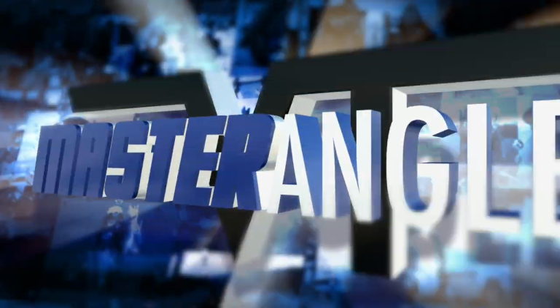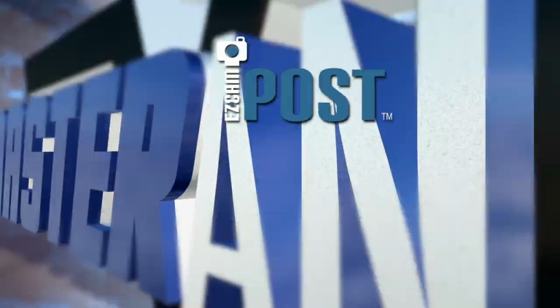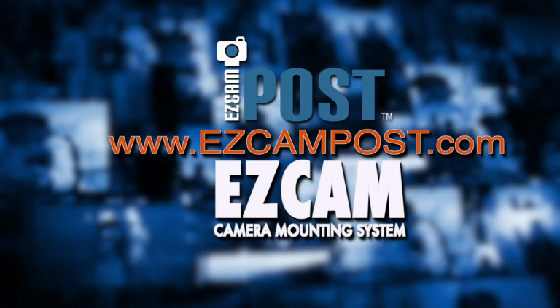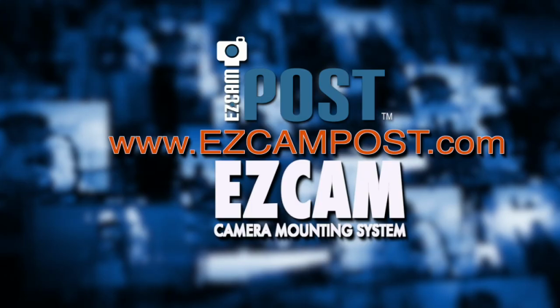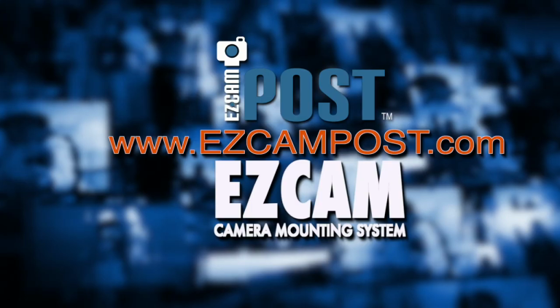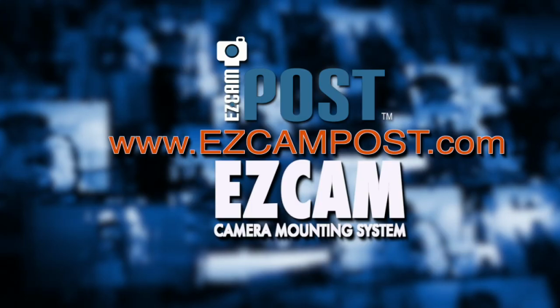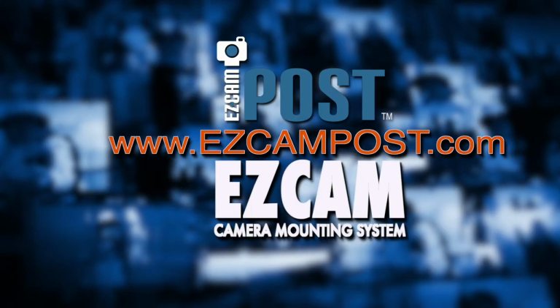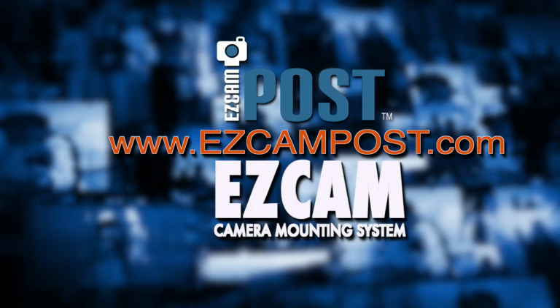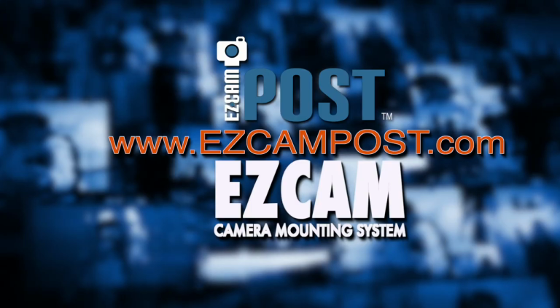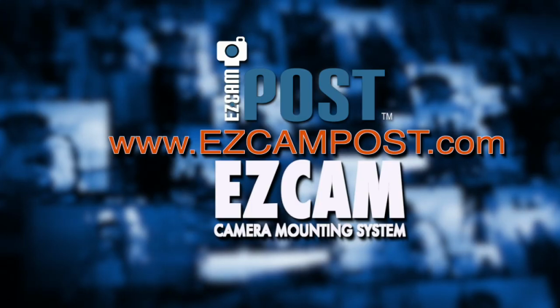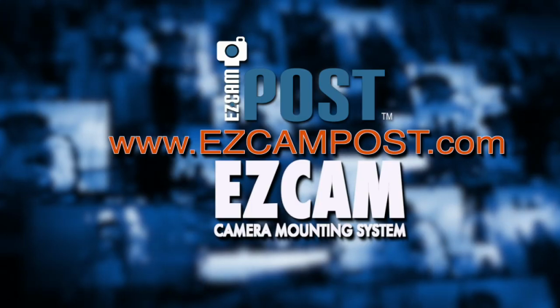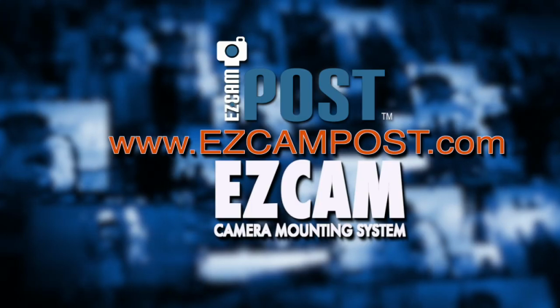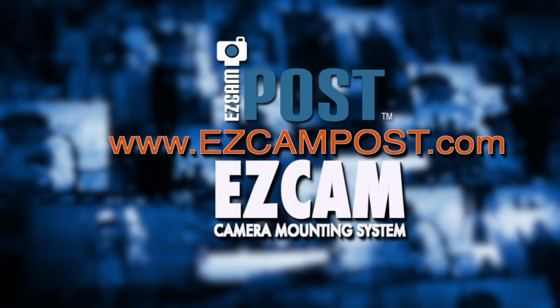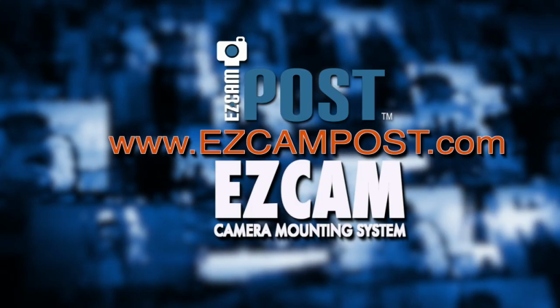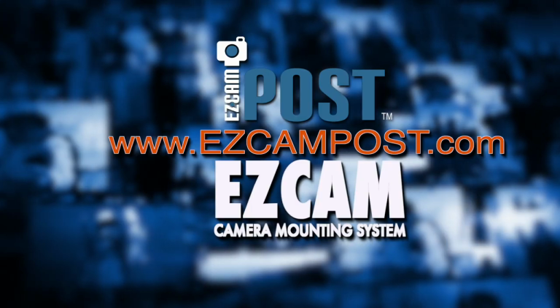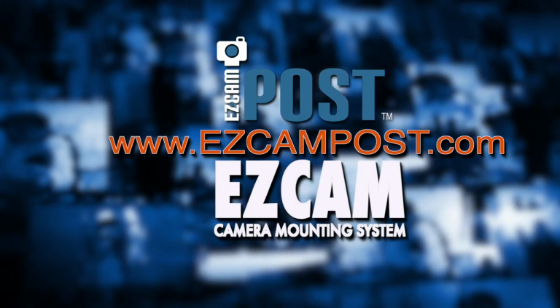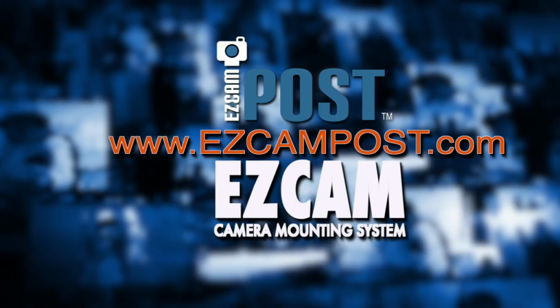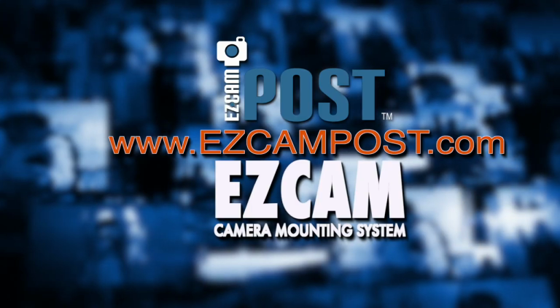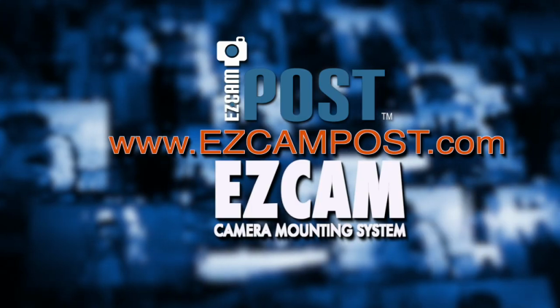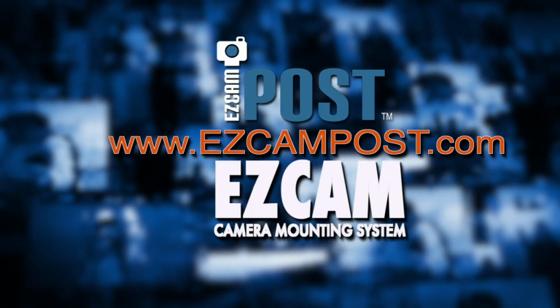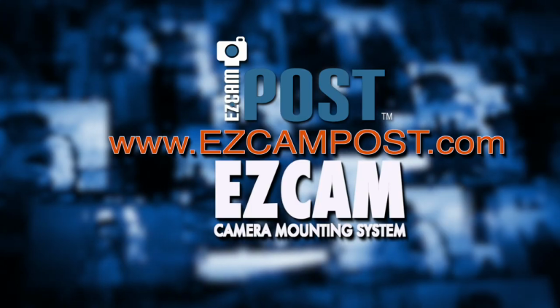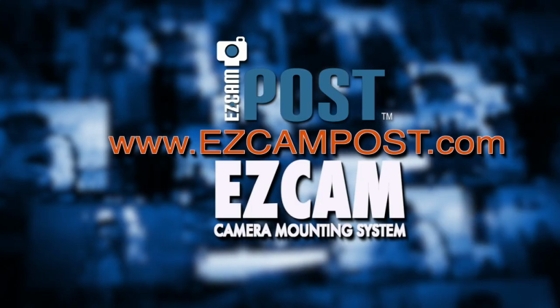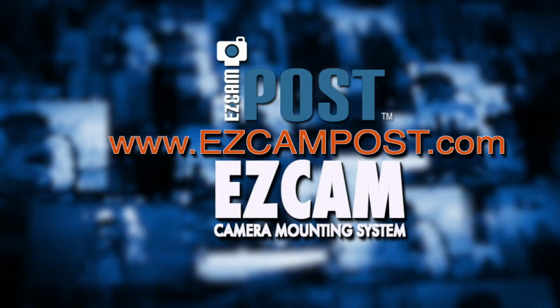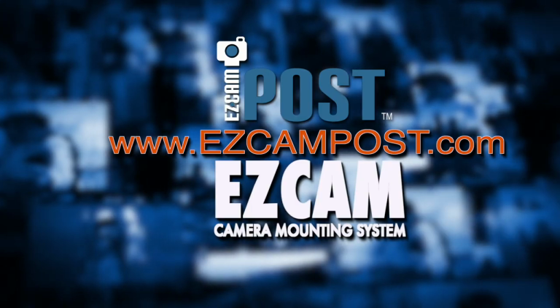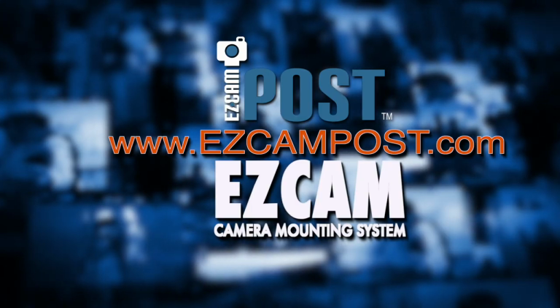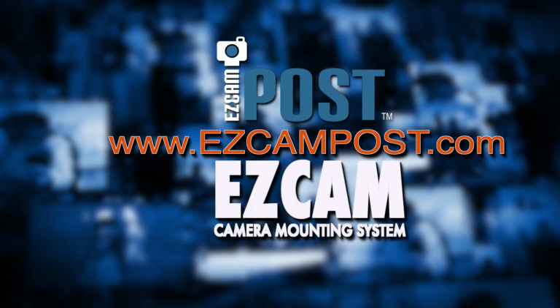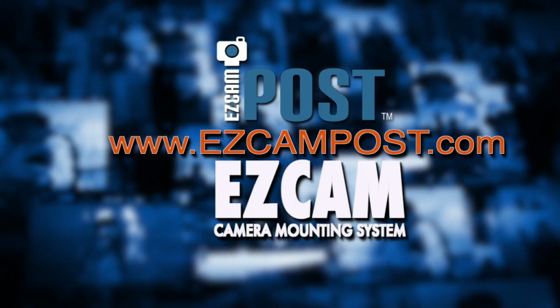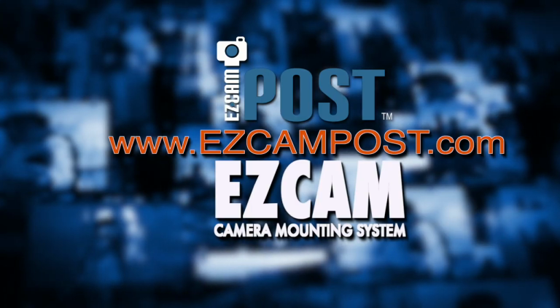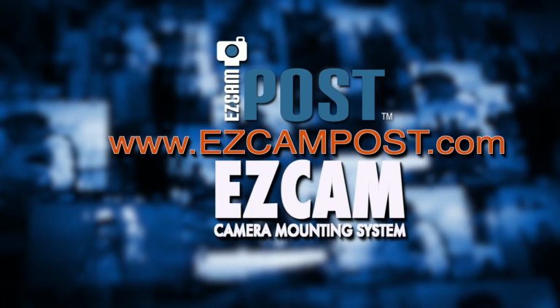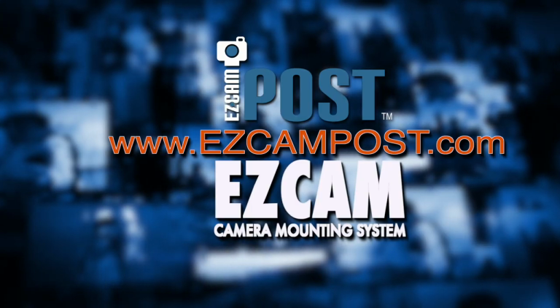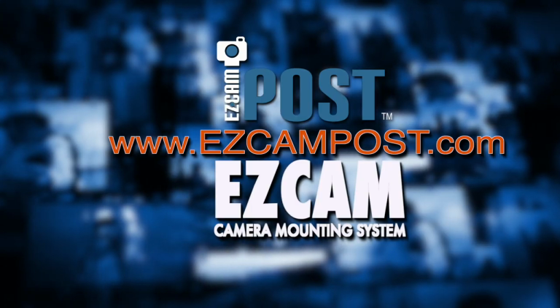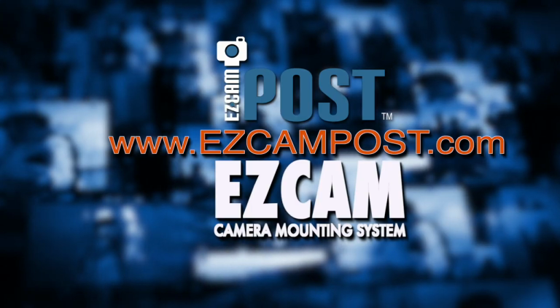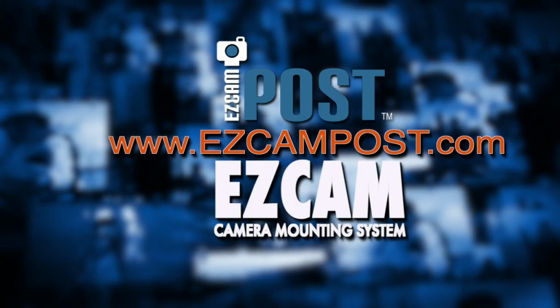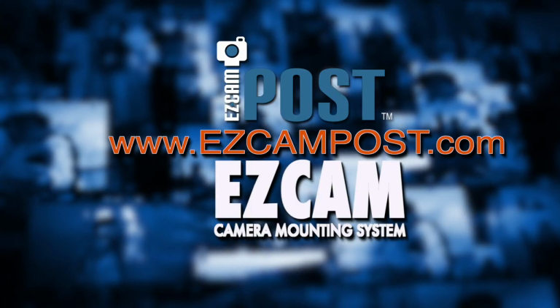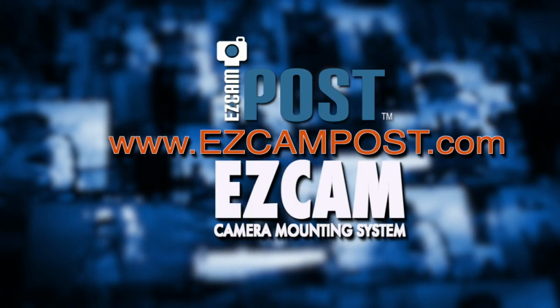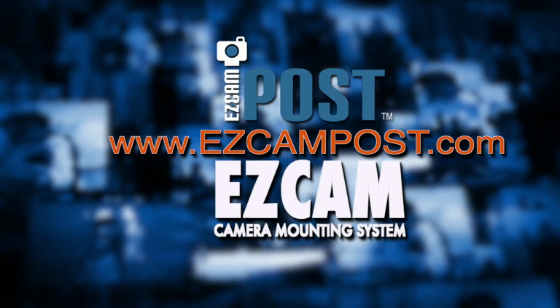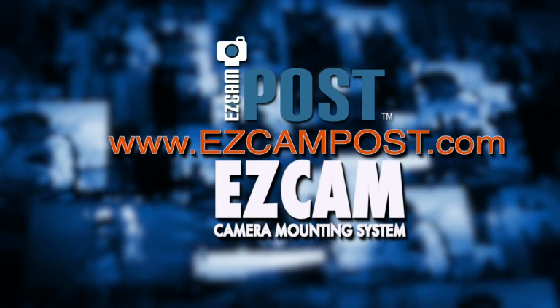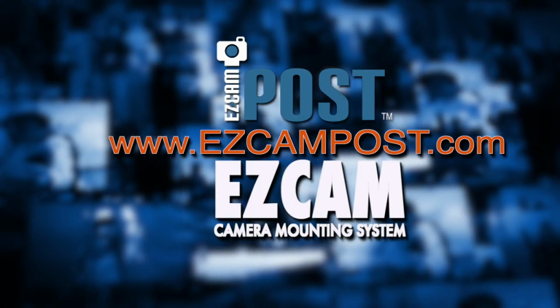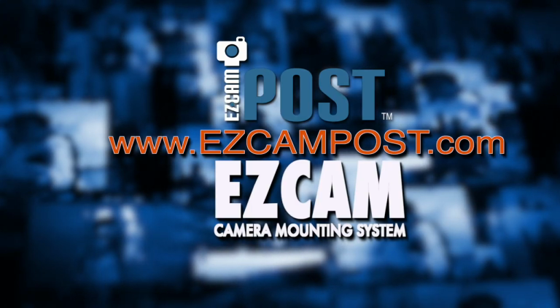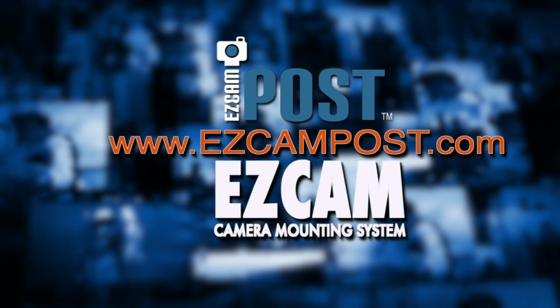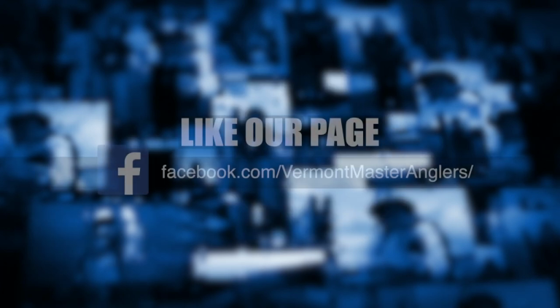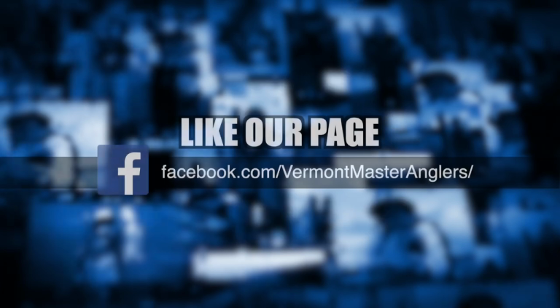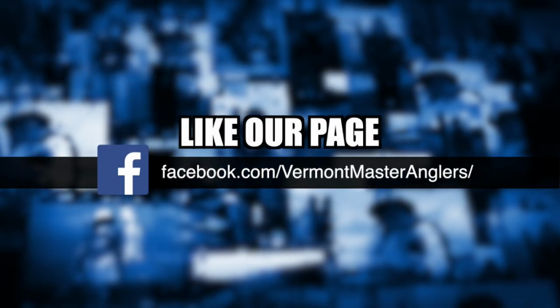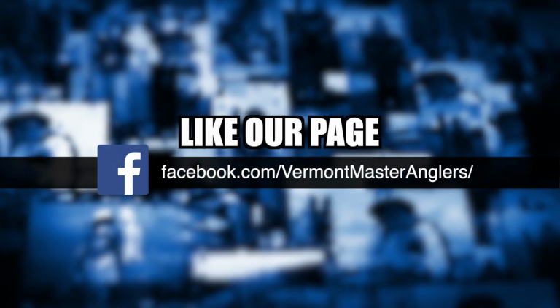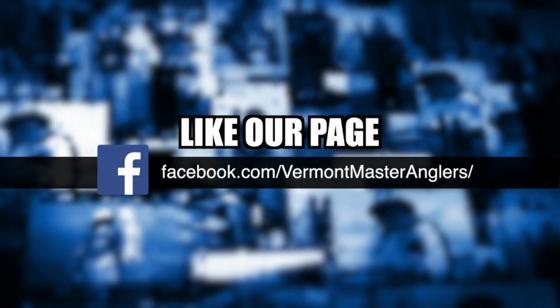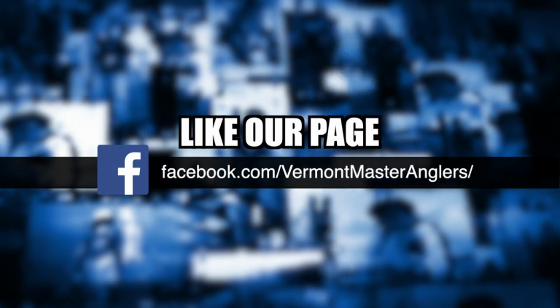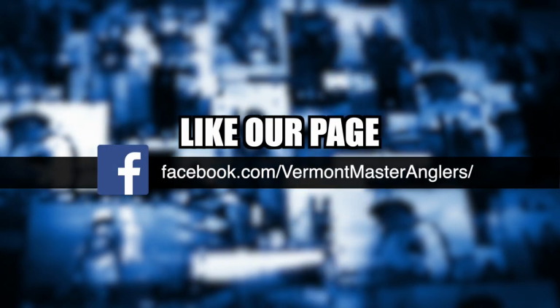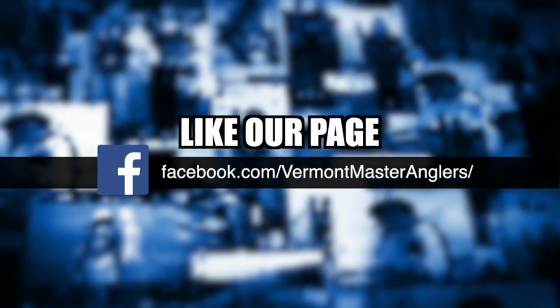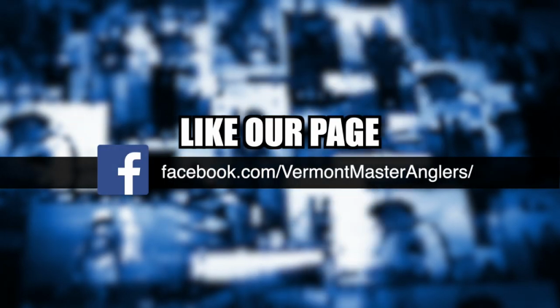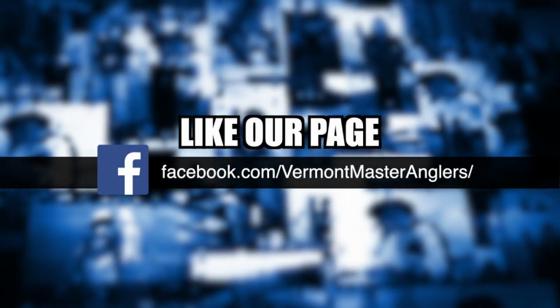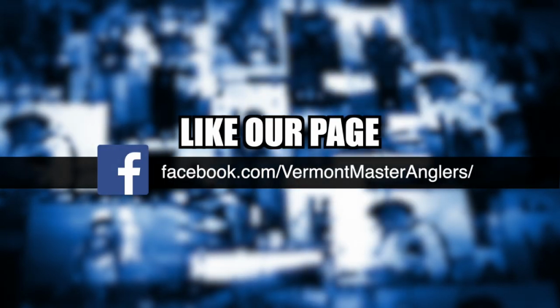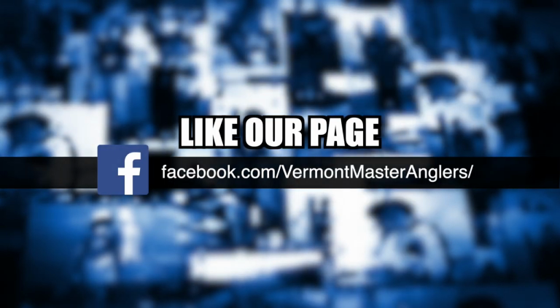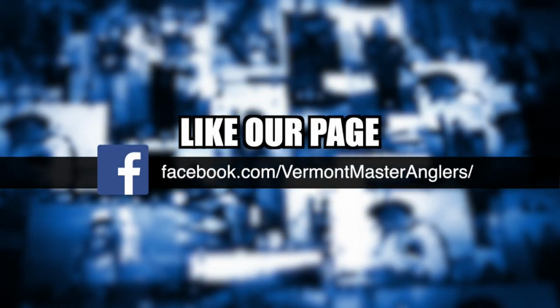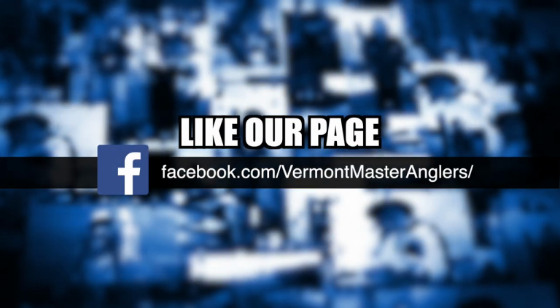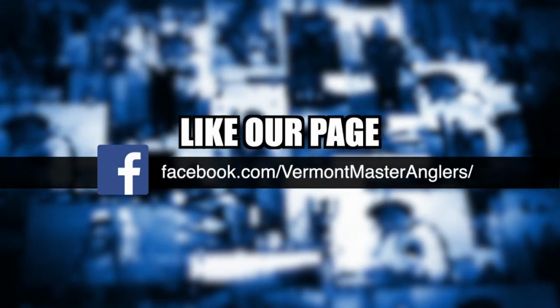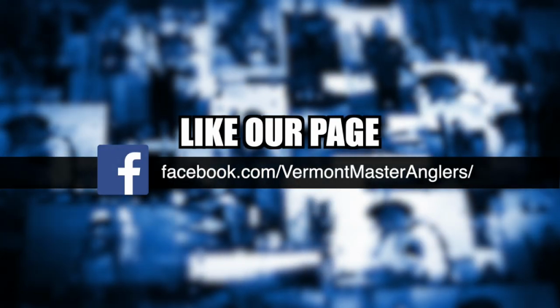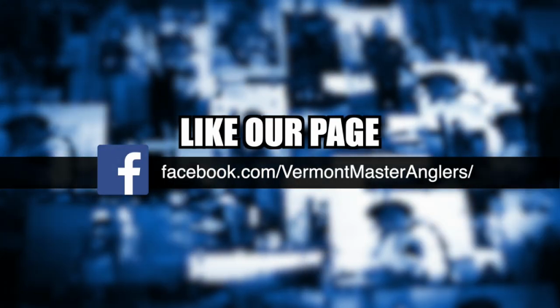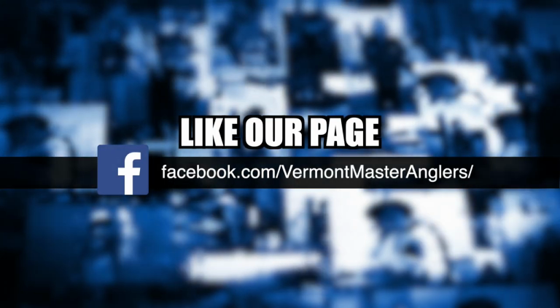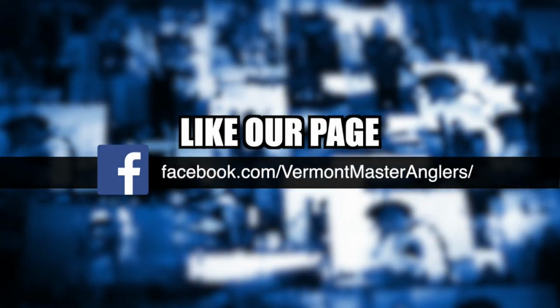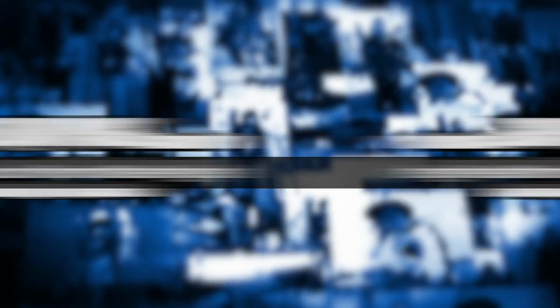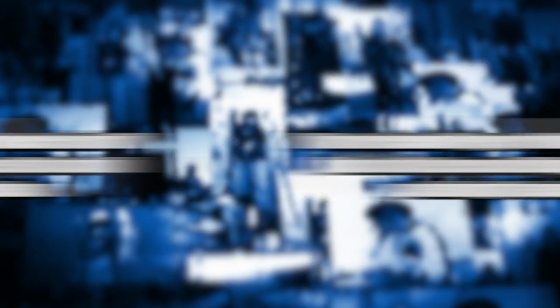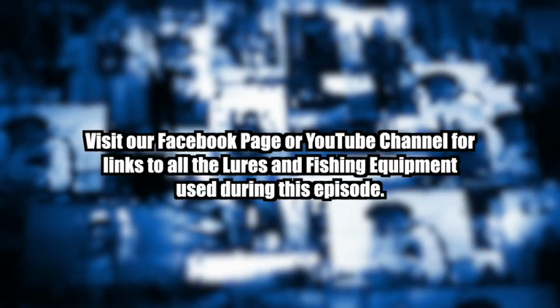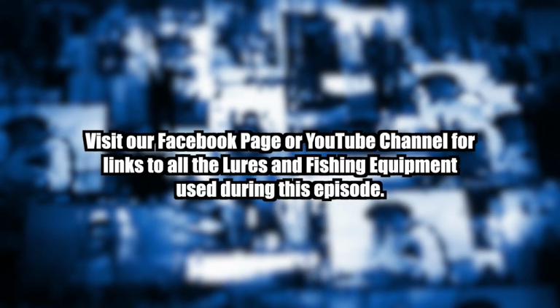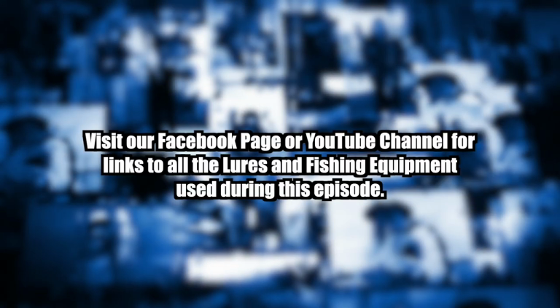More information can be found at easycampost.com. If you're watching this on YouTube, please like and subscribe.